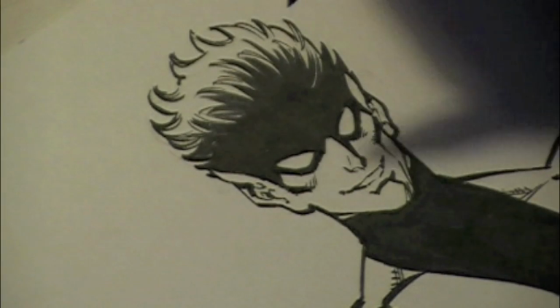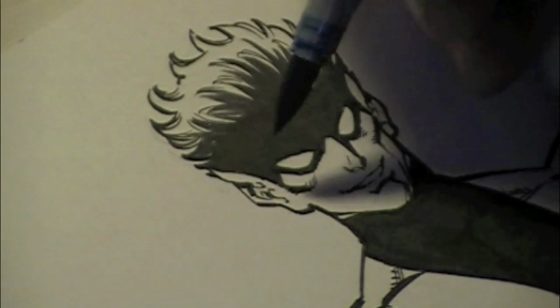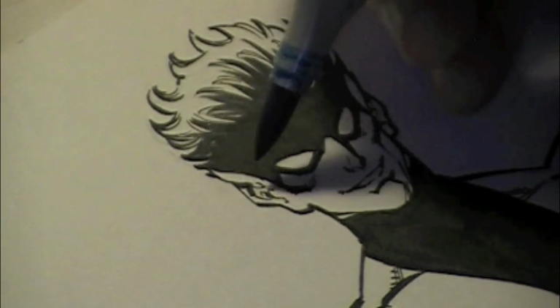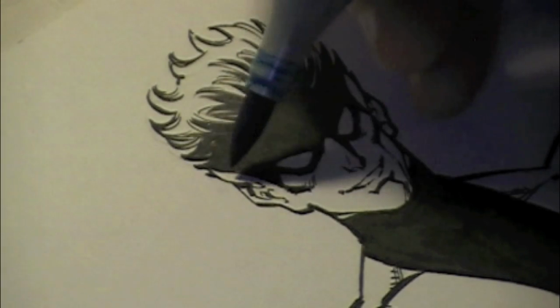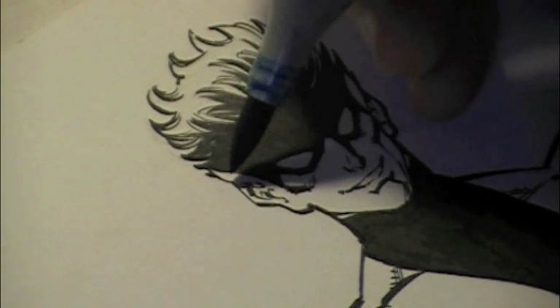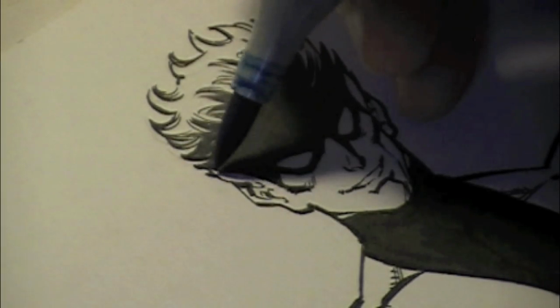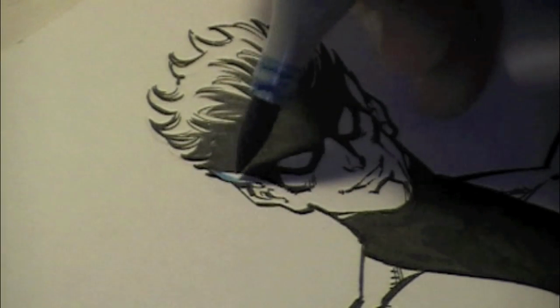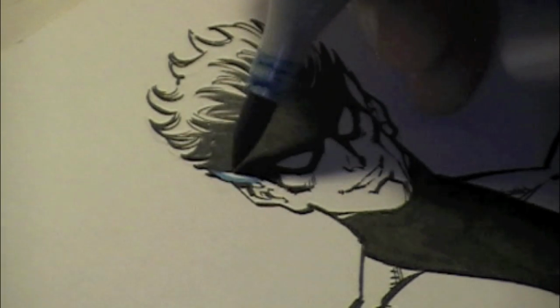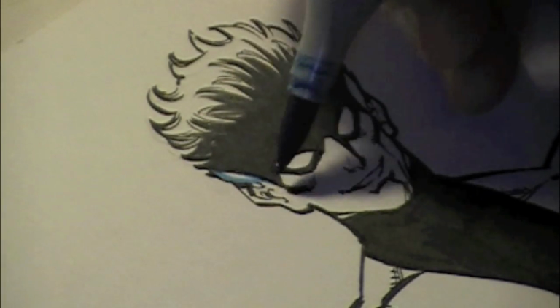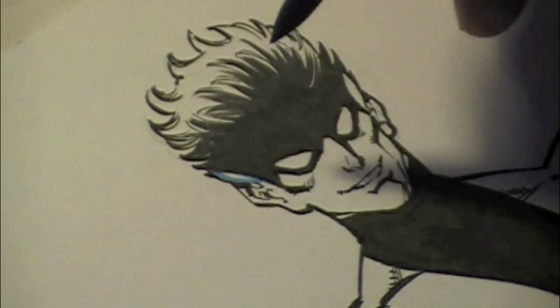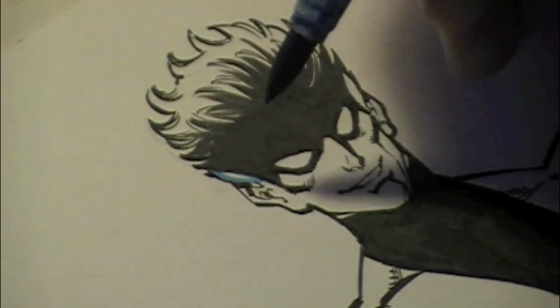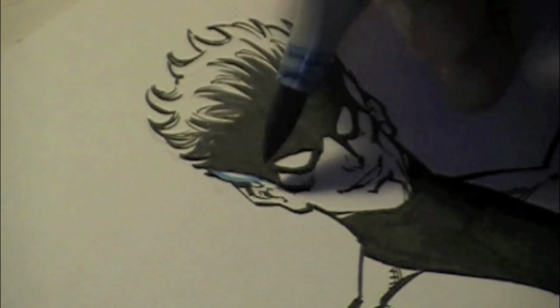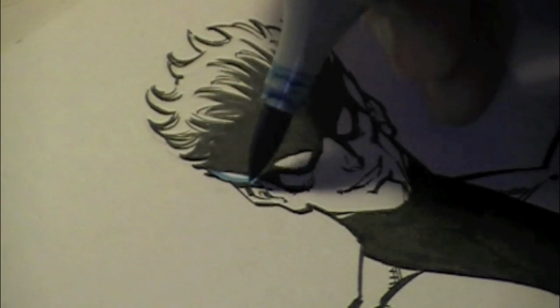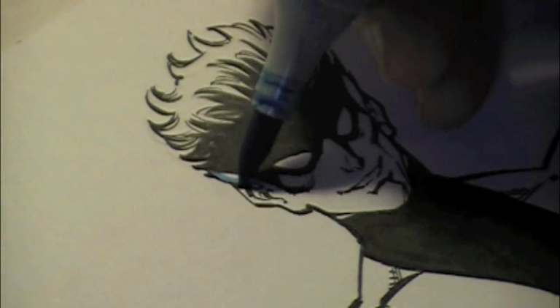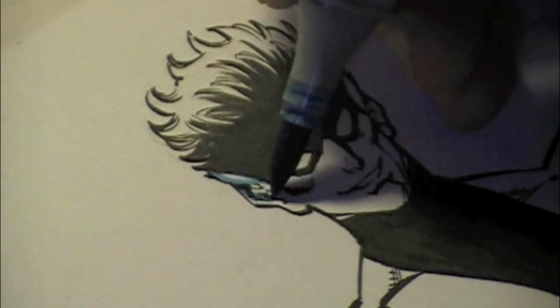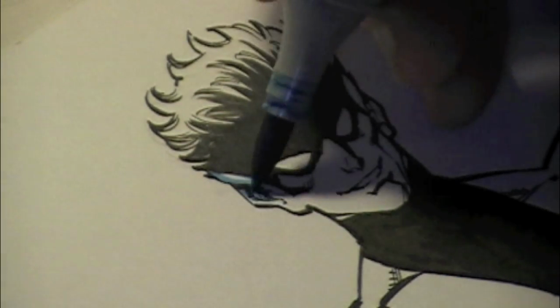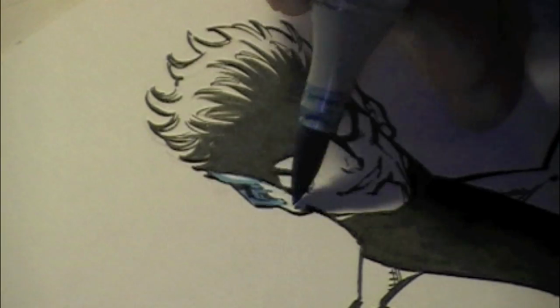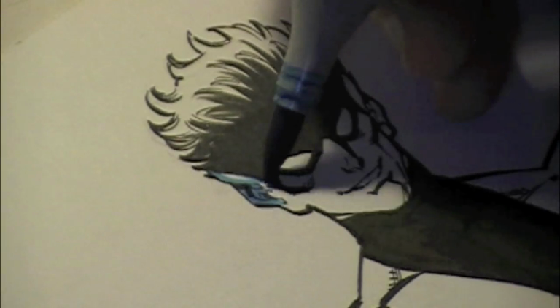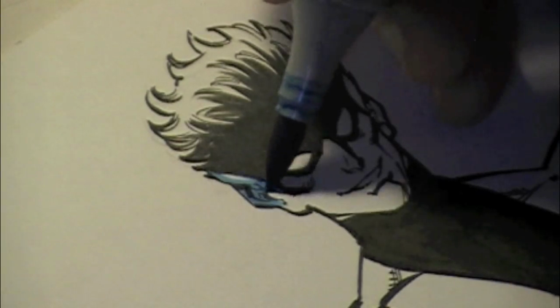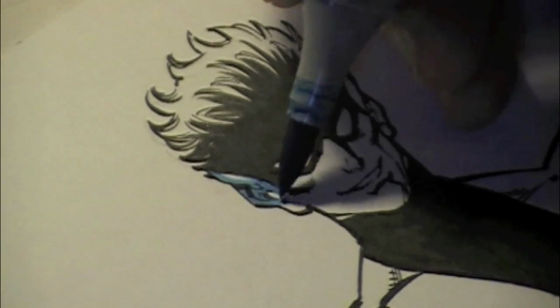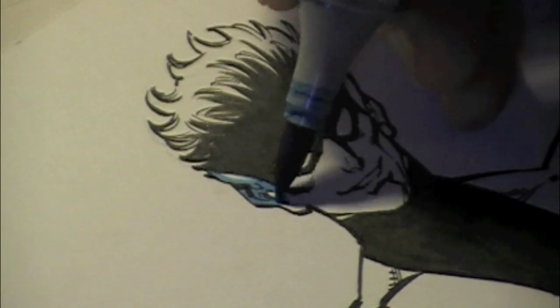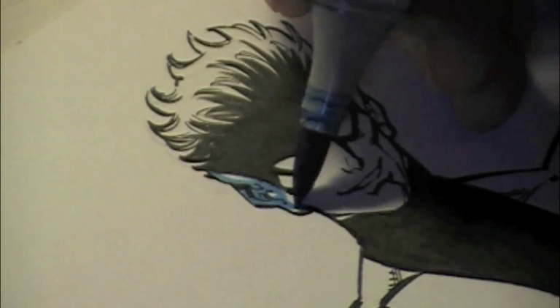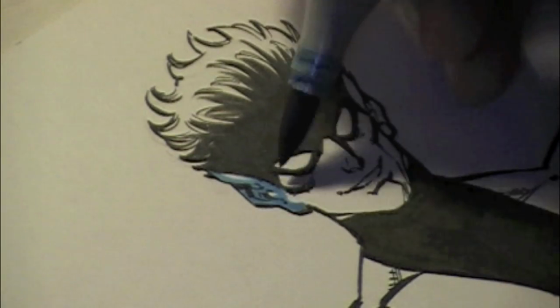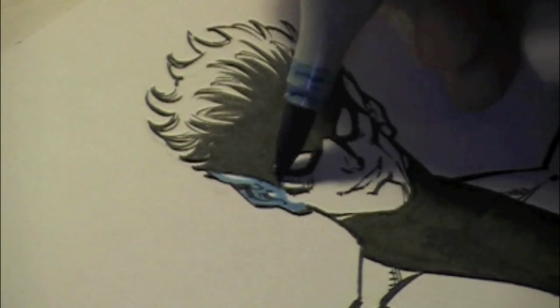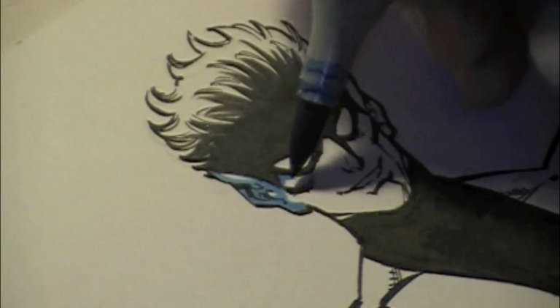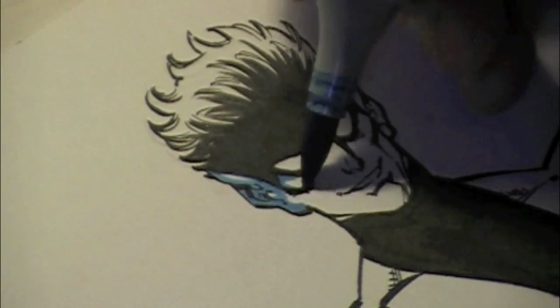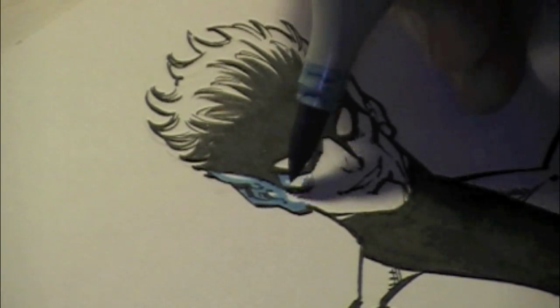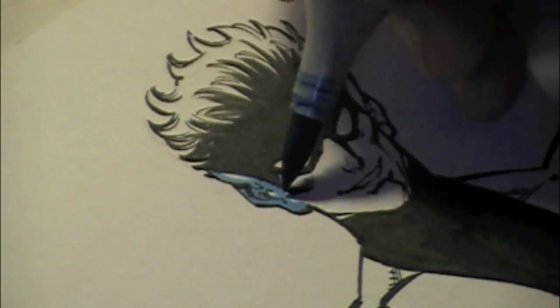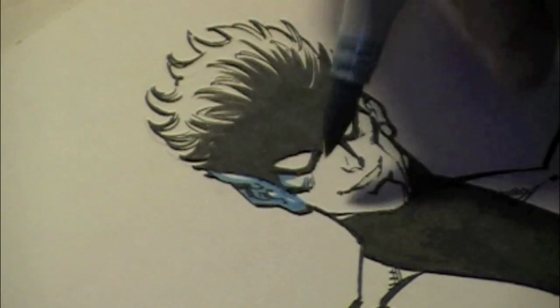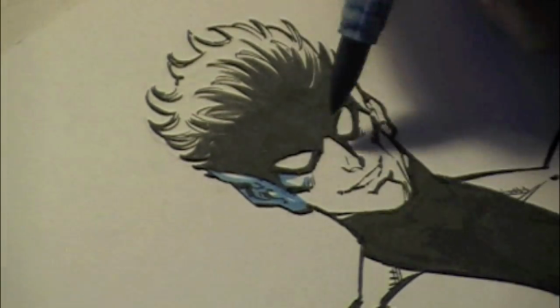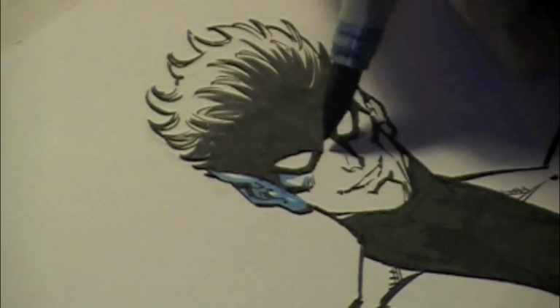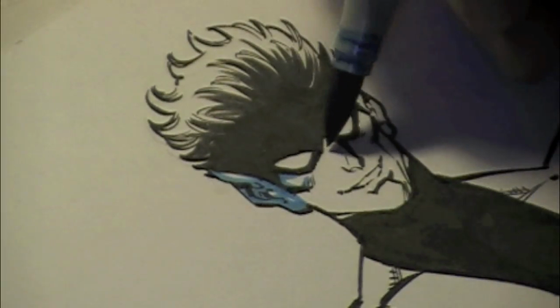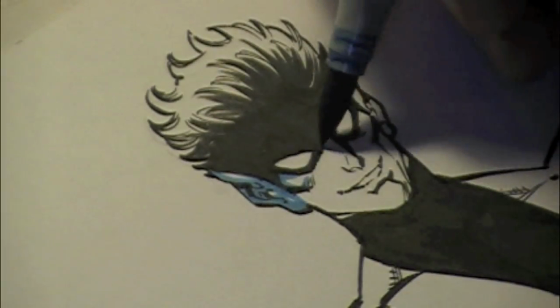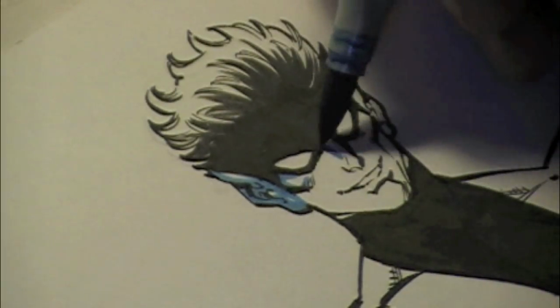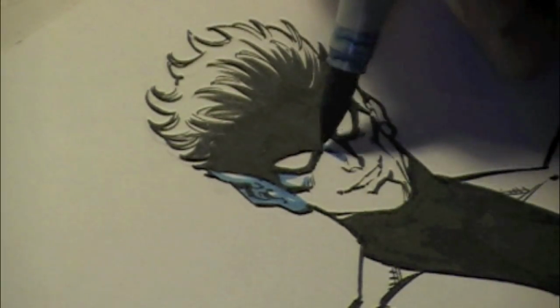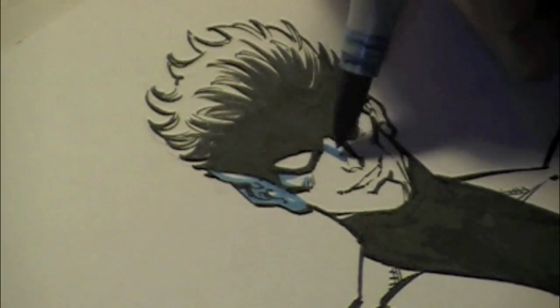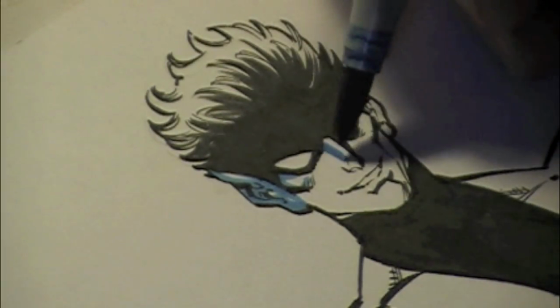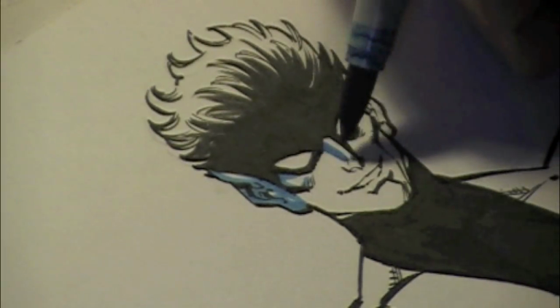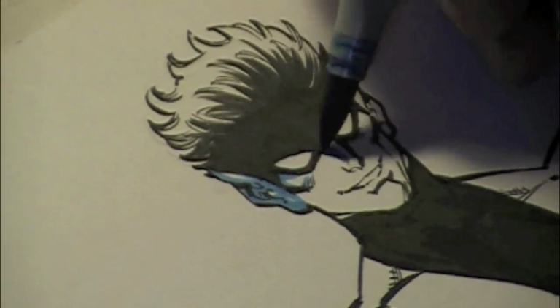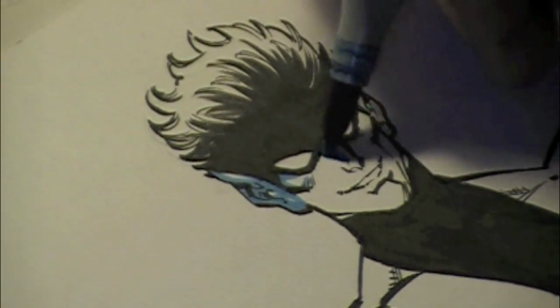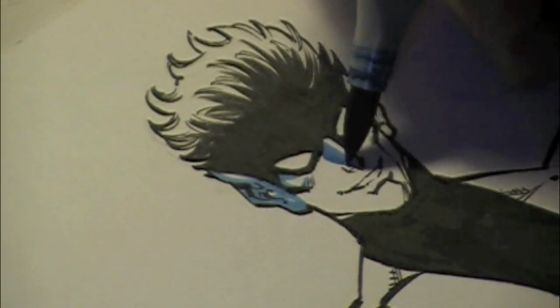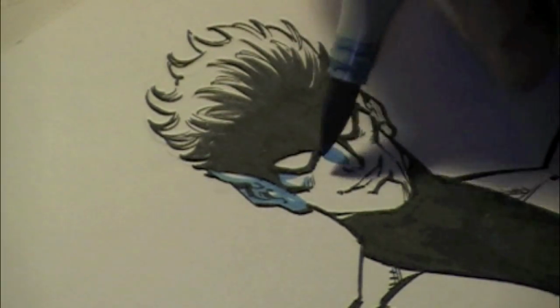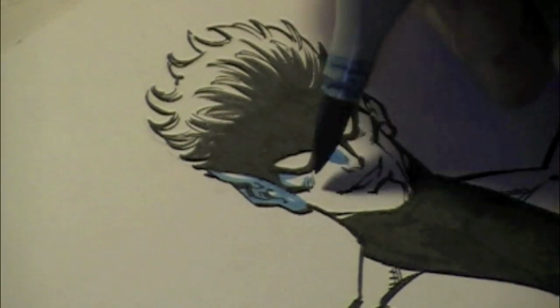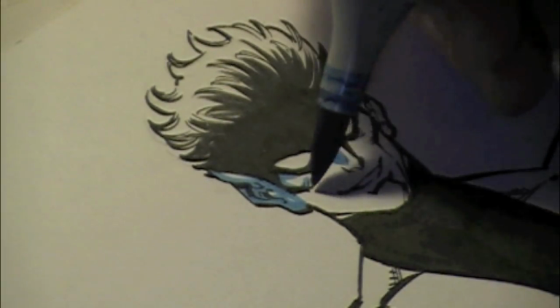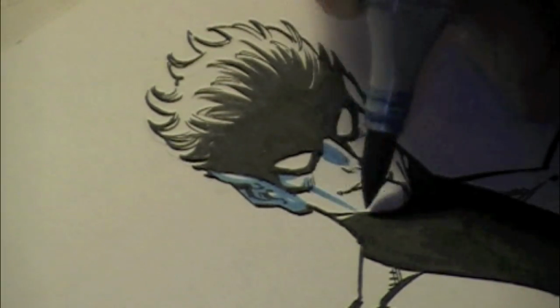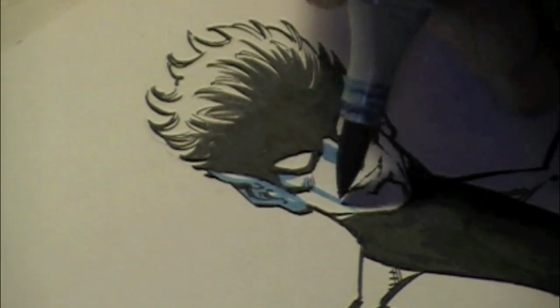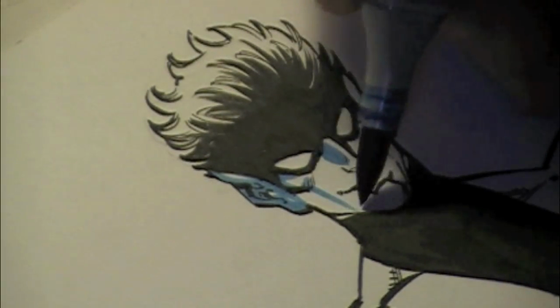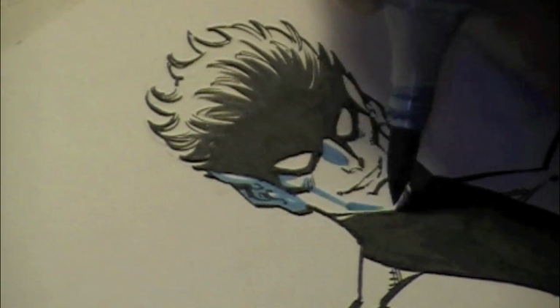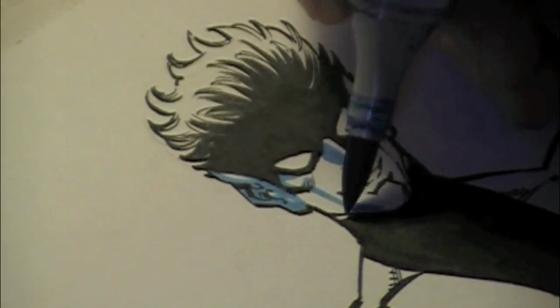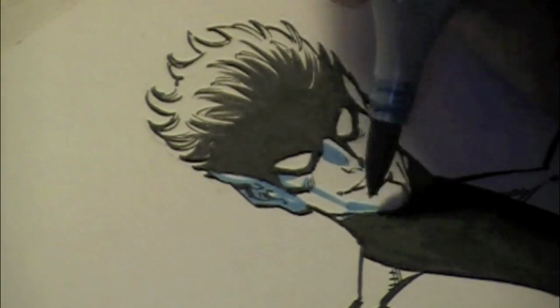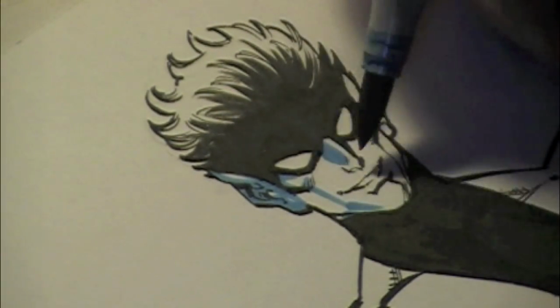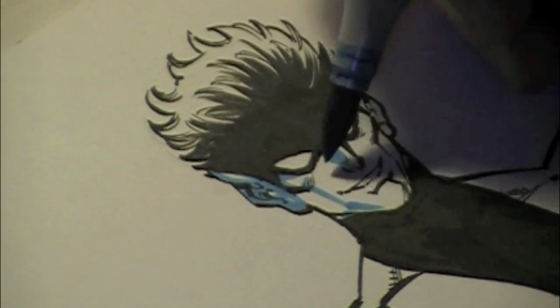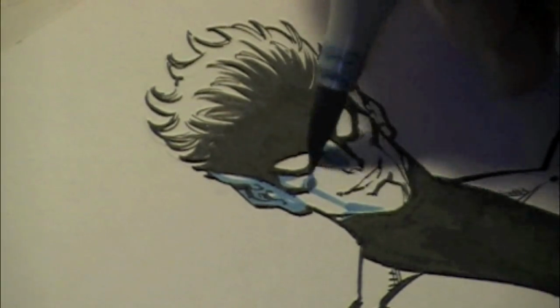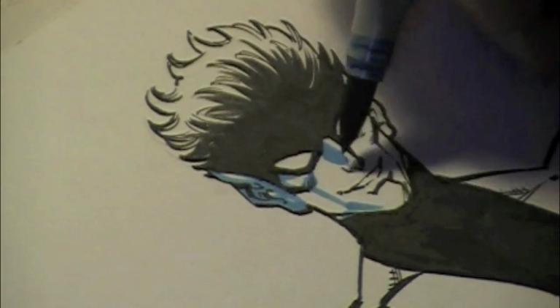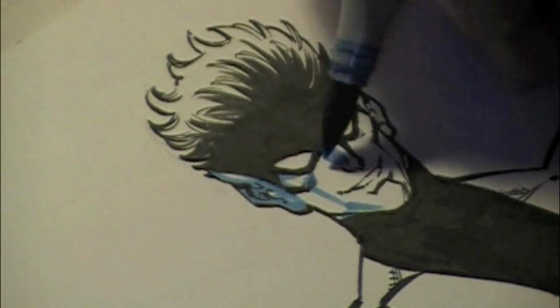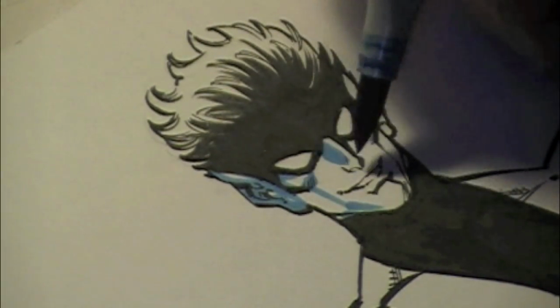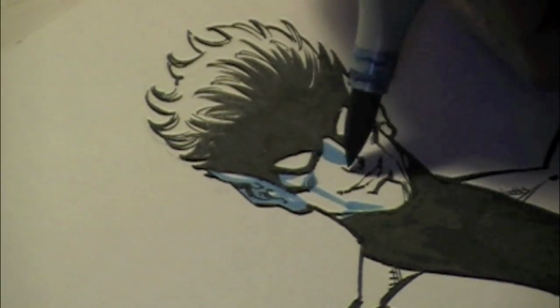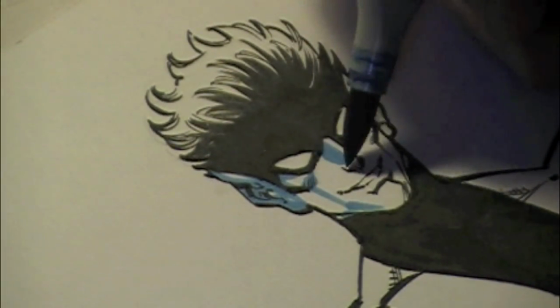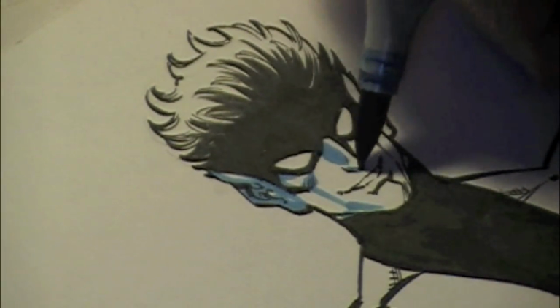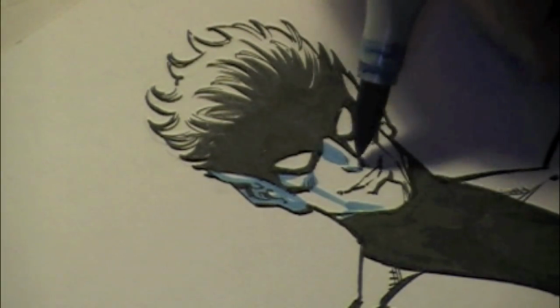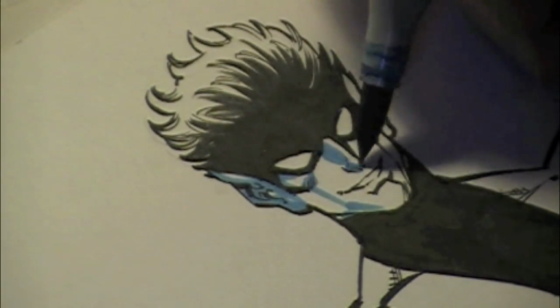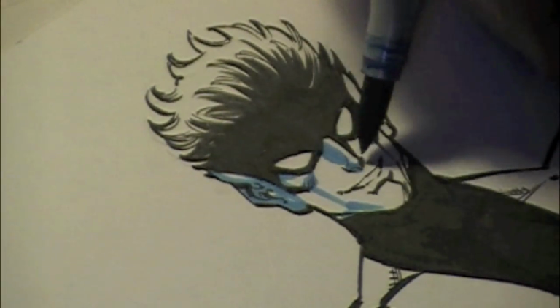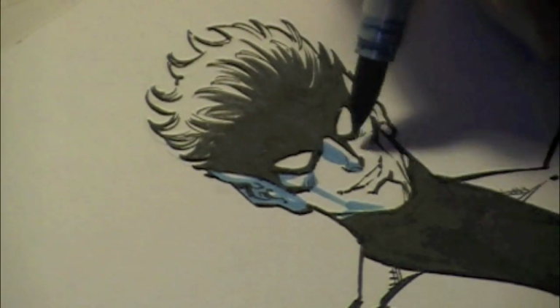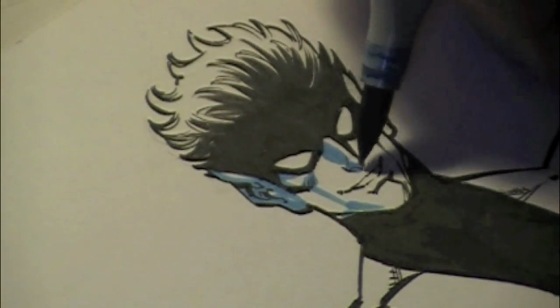Hi everybody, it's Todd Nock and I'm back with the third part of this Nightcrawler character study — the Copic color video.